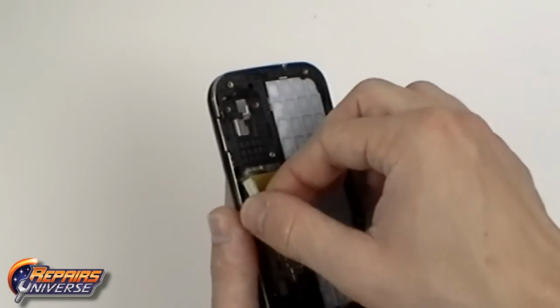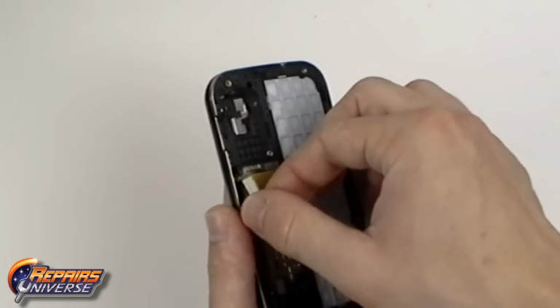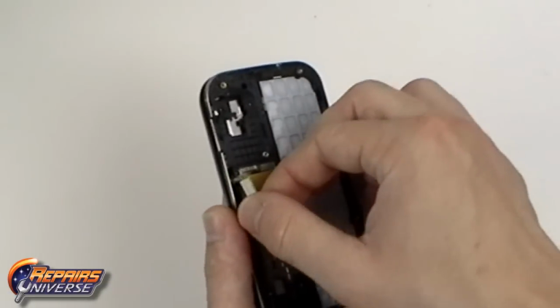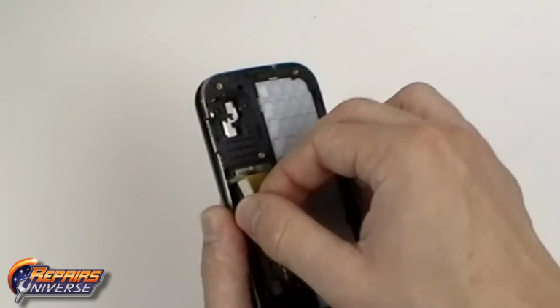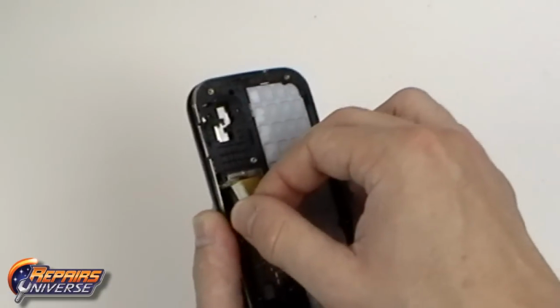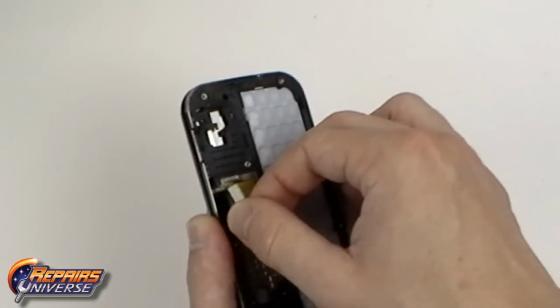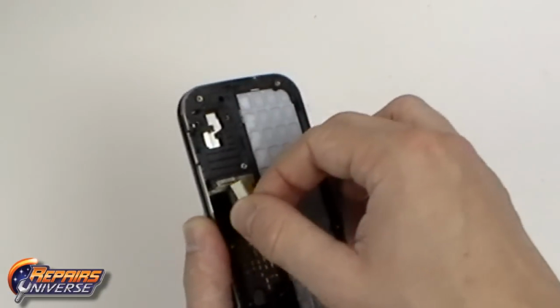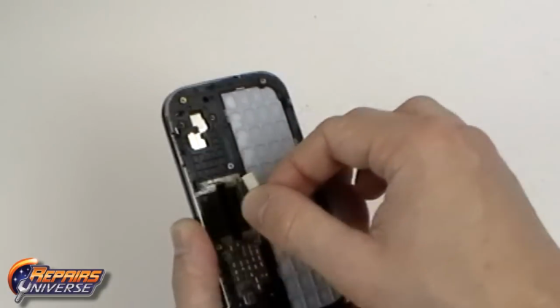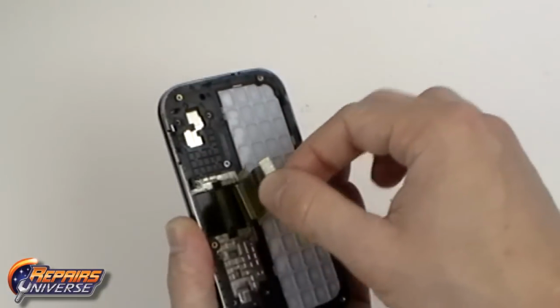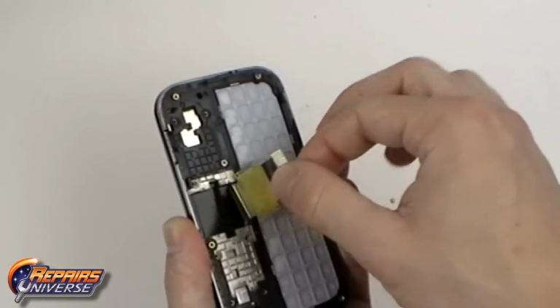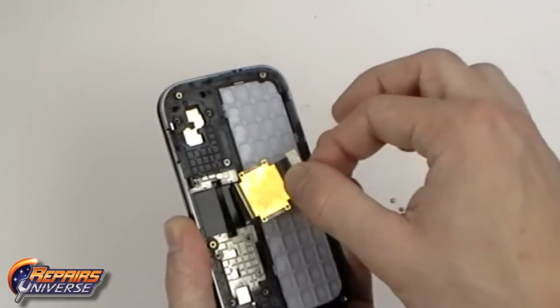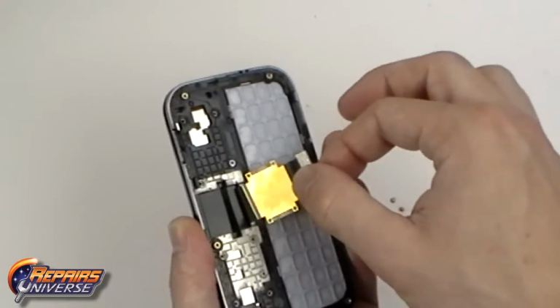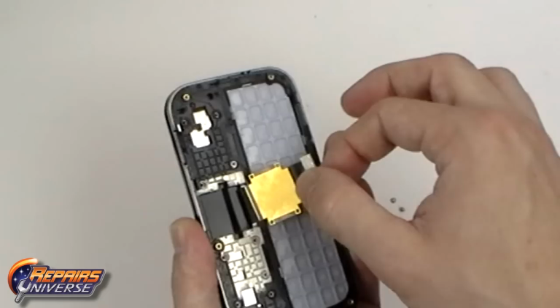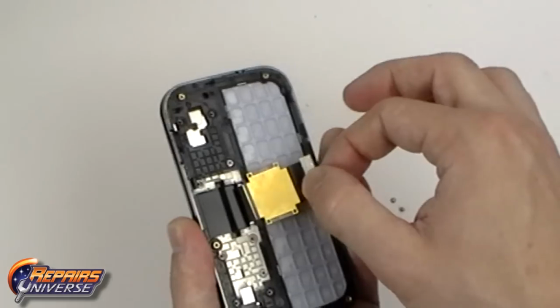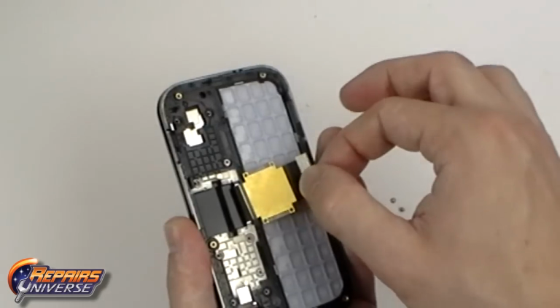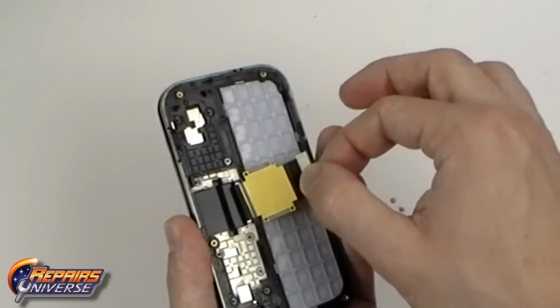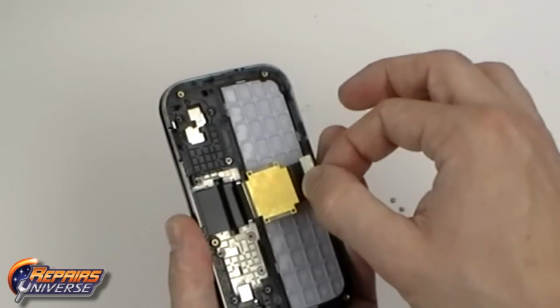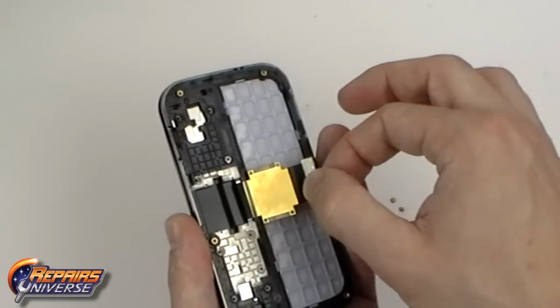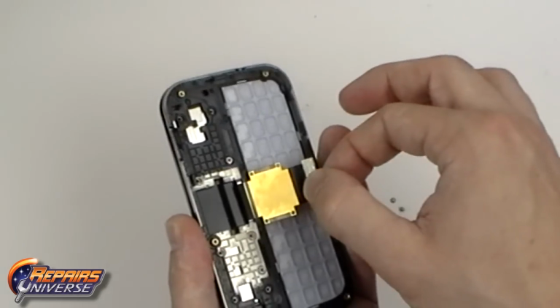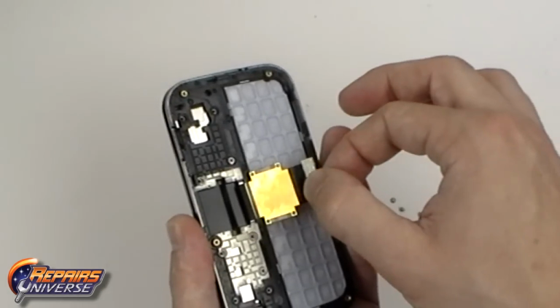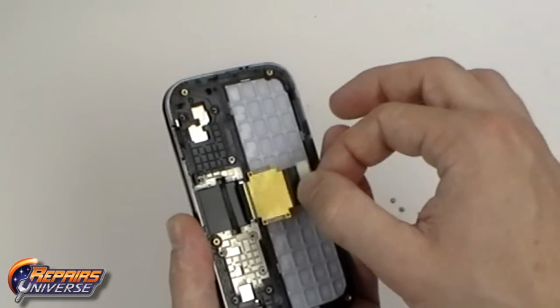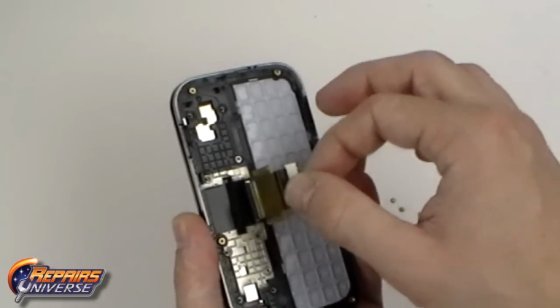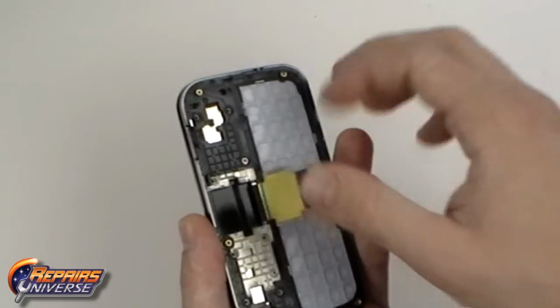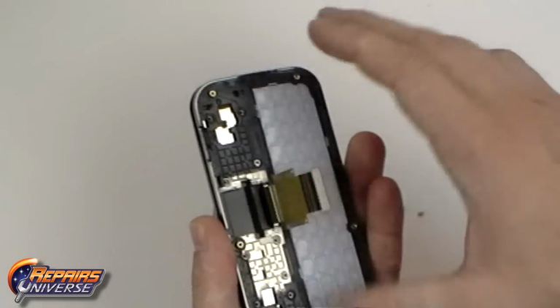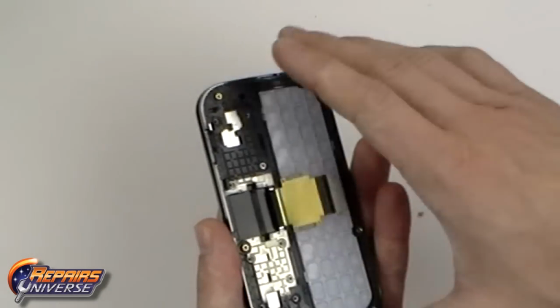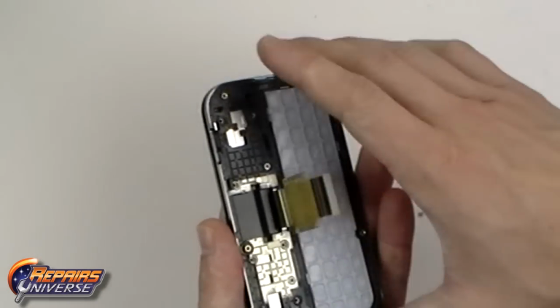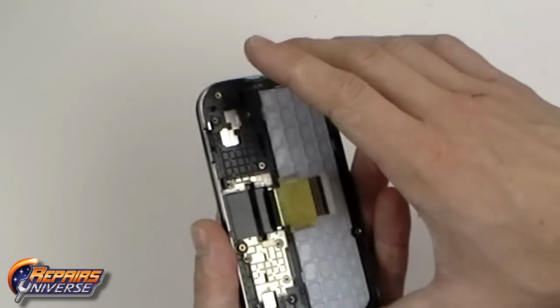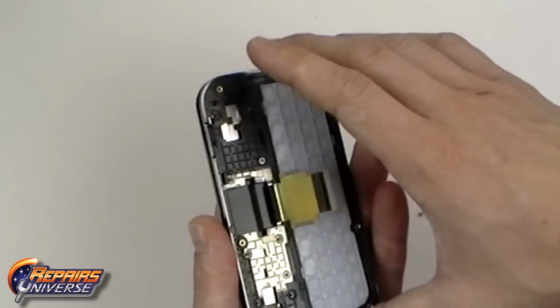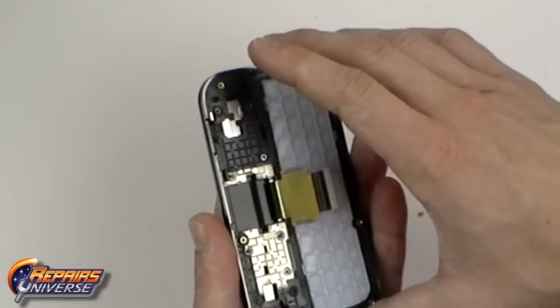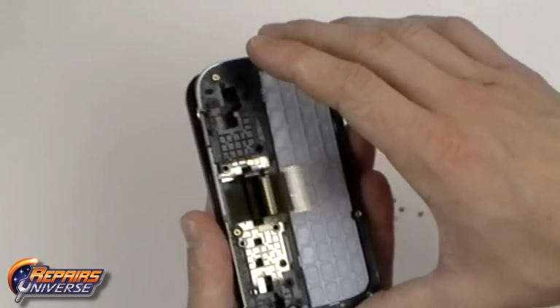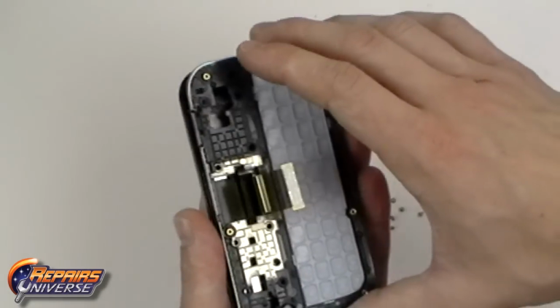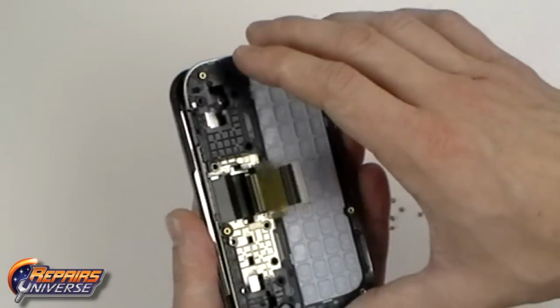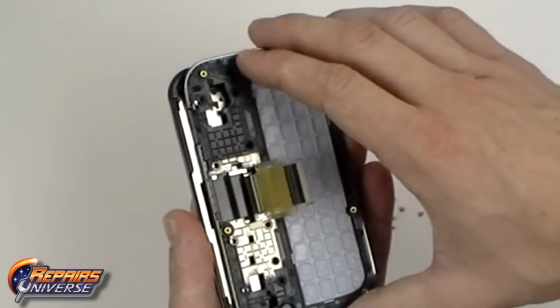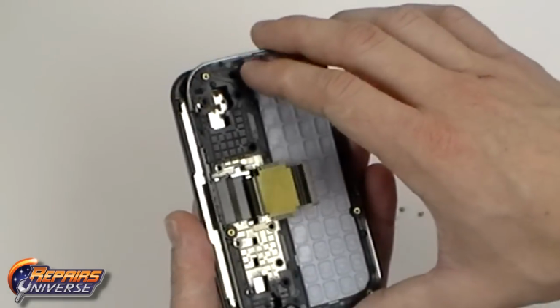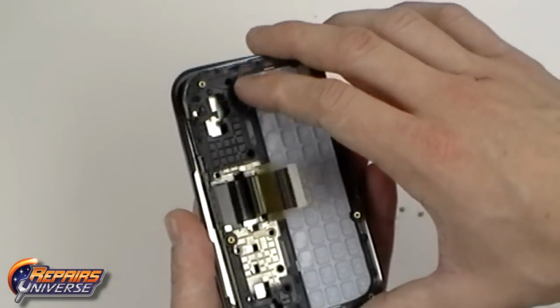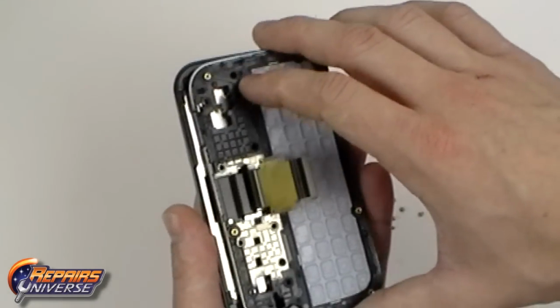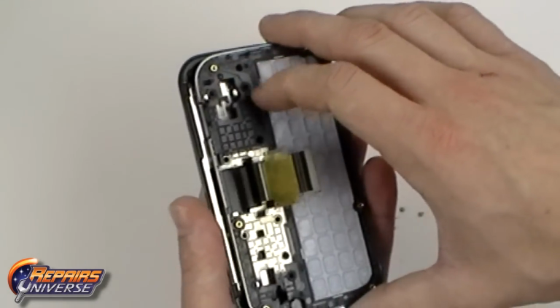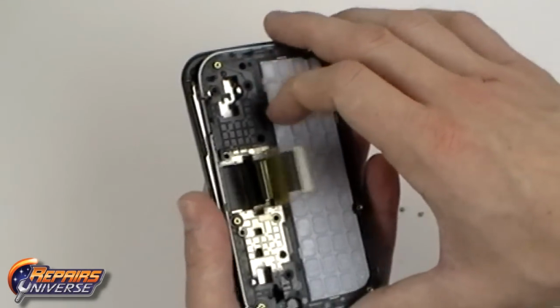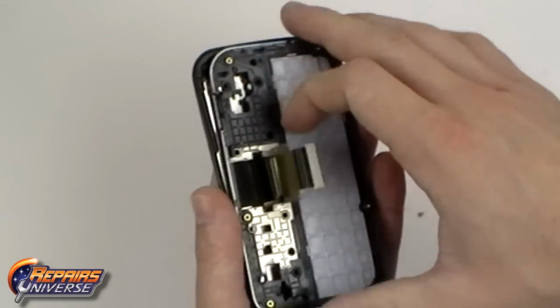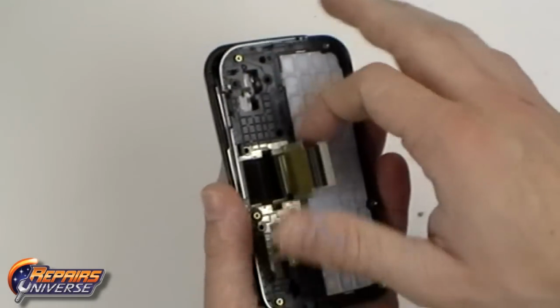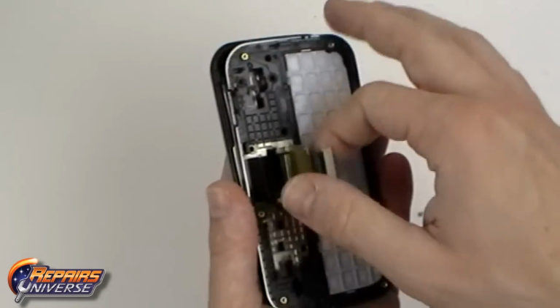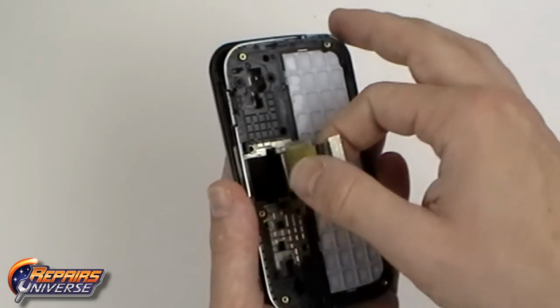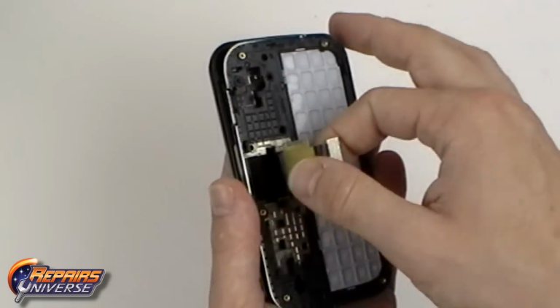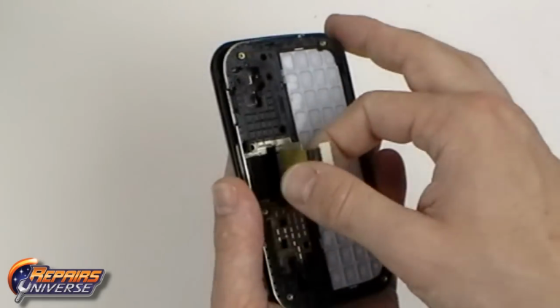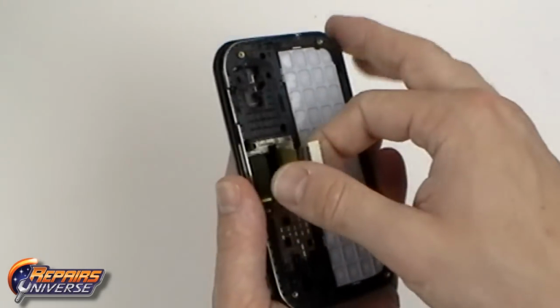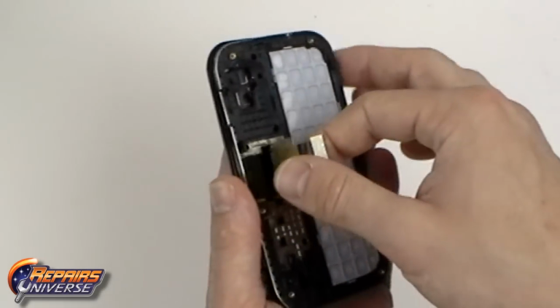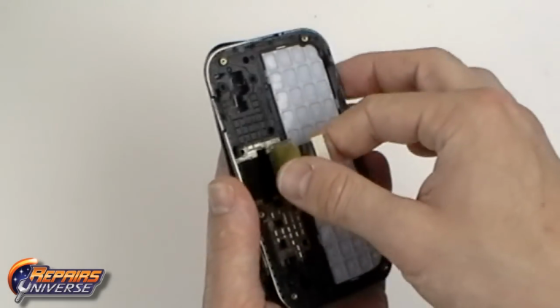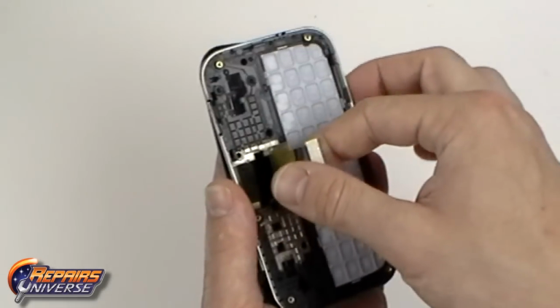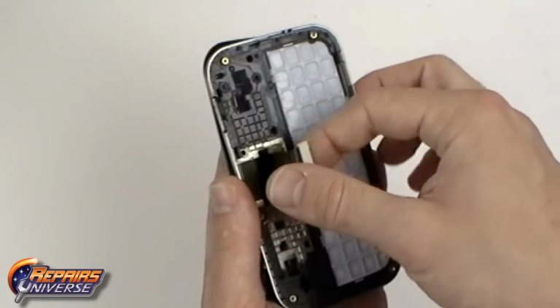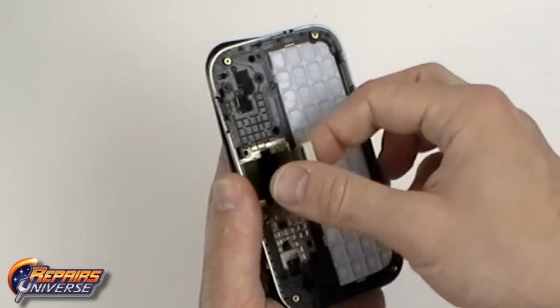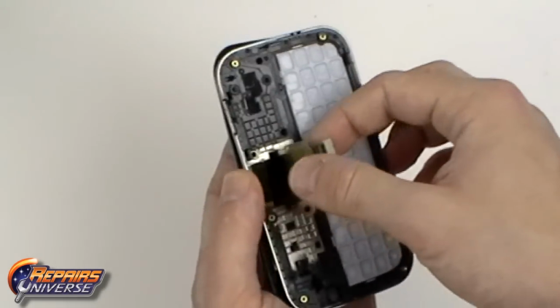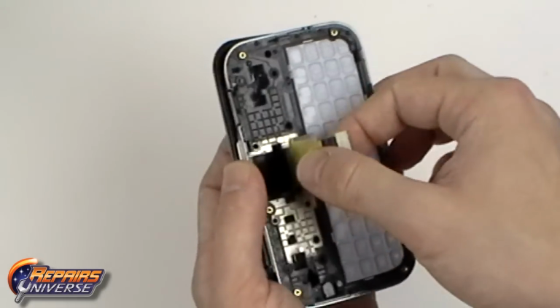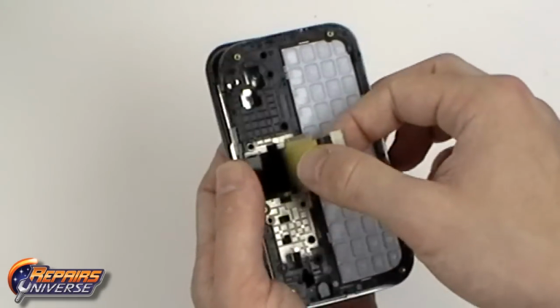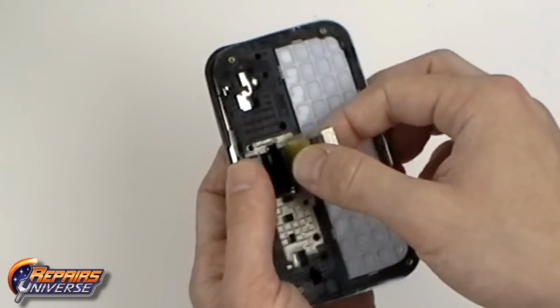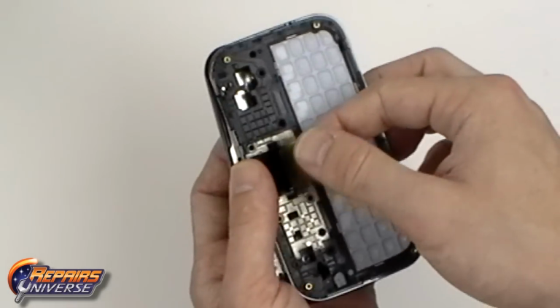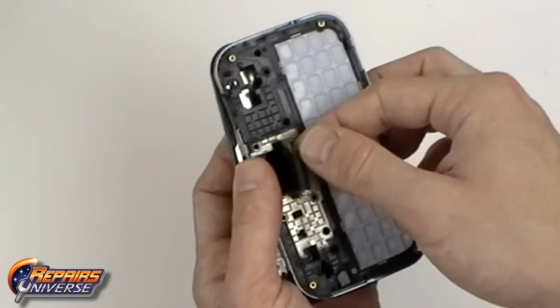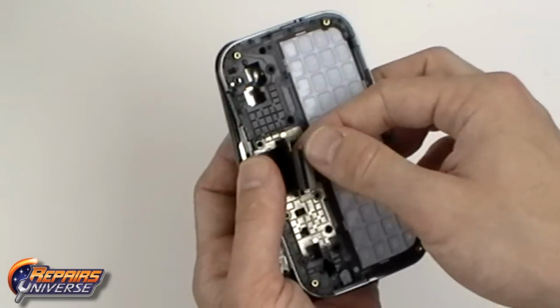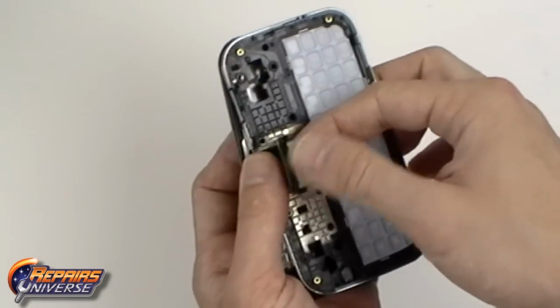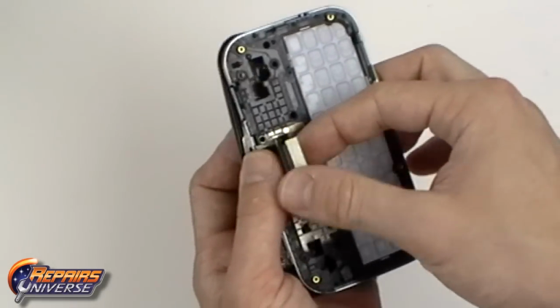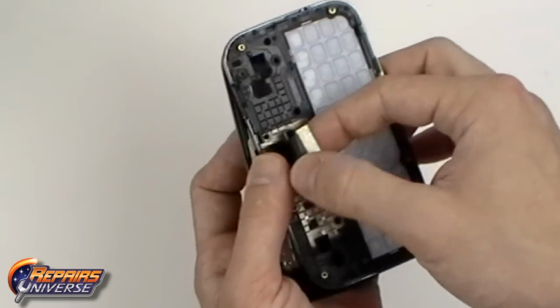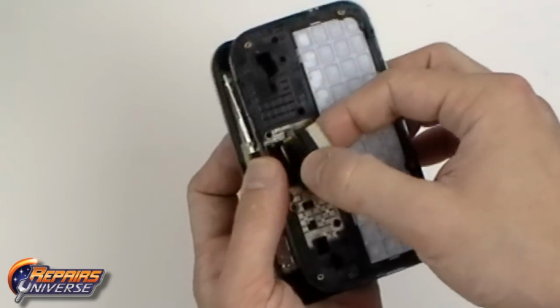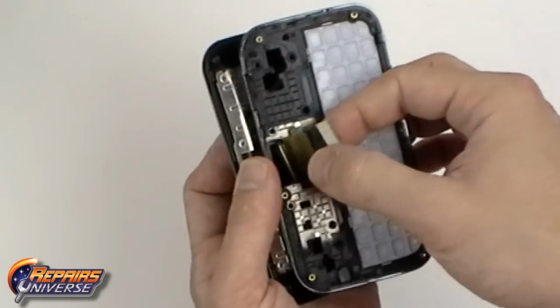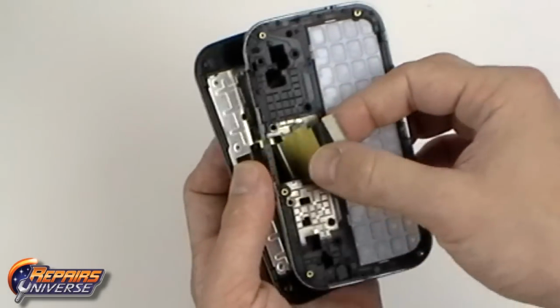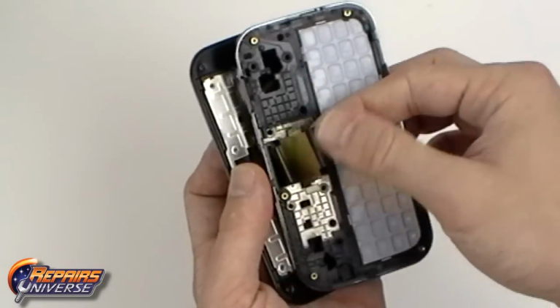We can now lift away the slide flex cable from the keyboard assembly. Be careful when feeding this through as to not rip the cable.